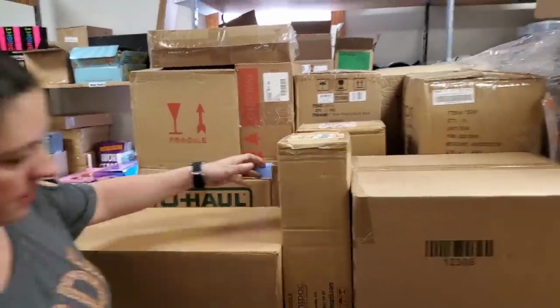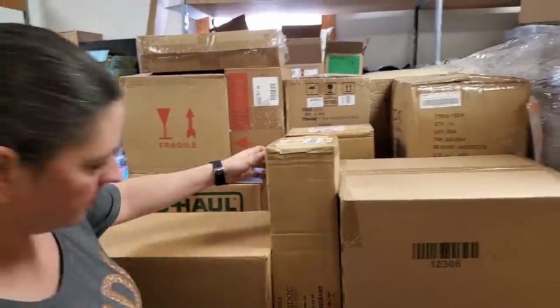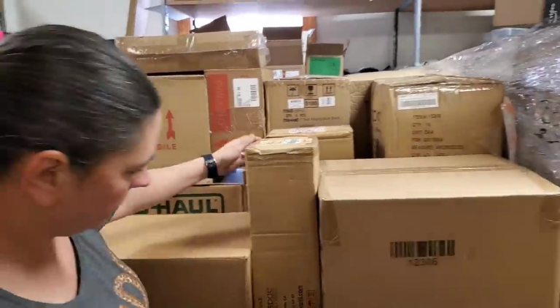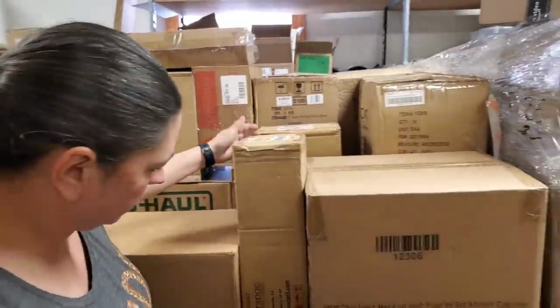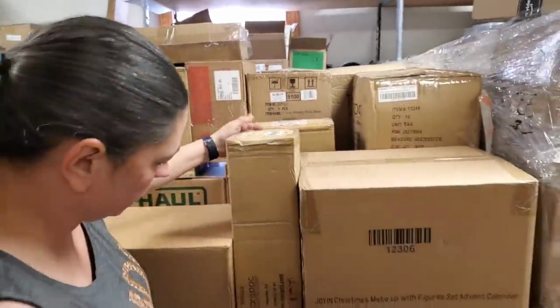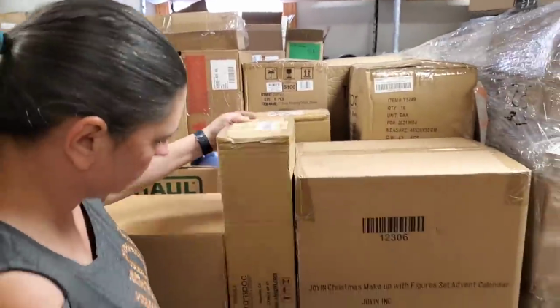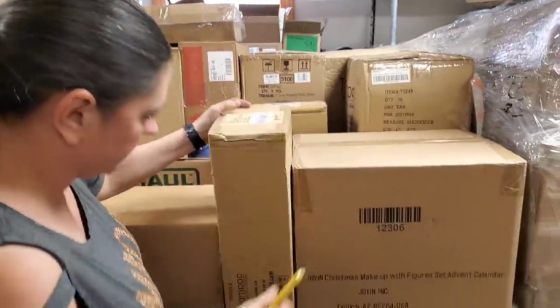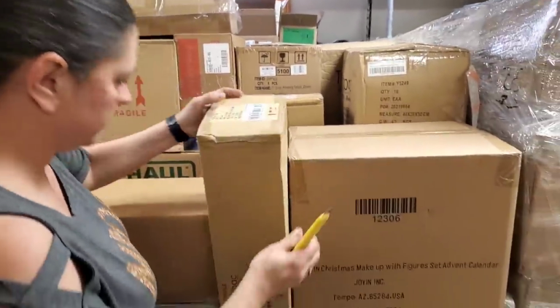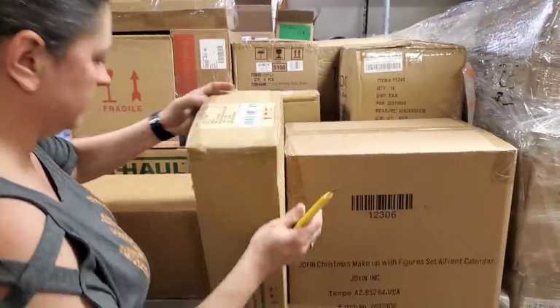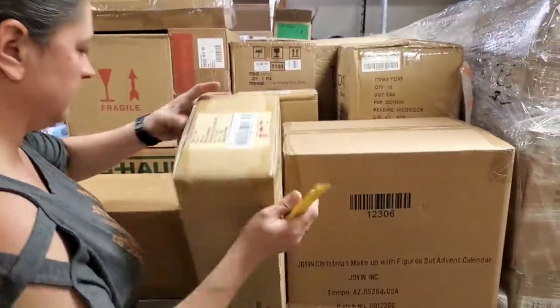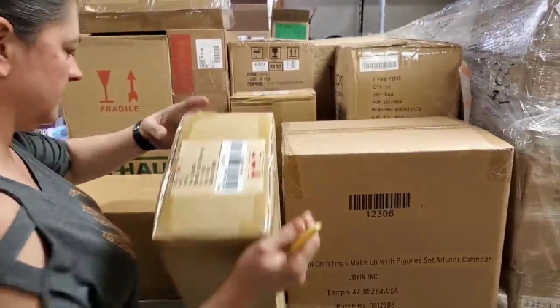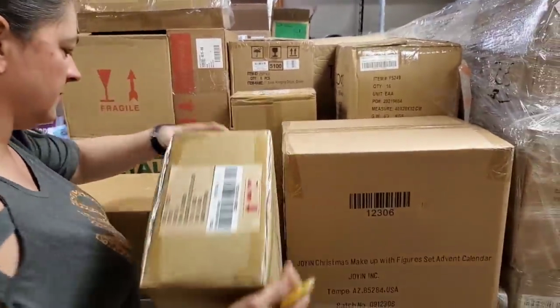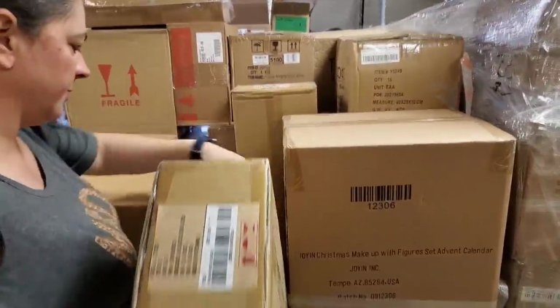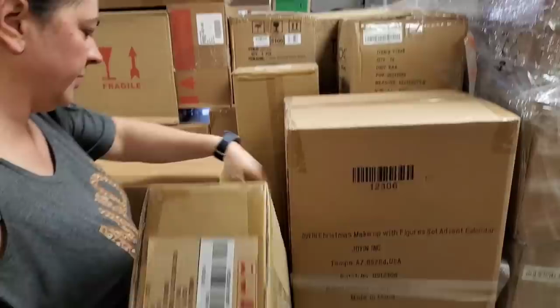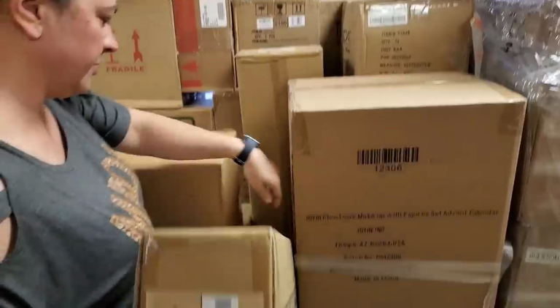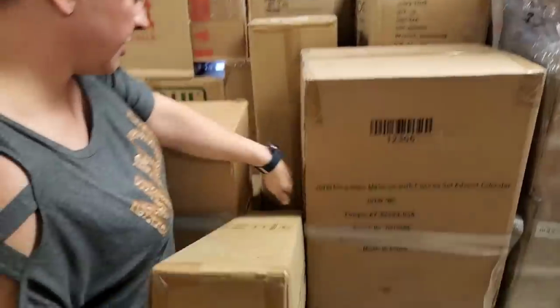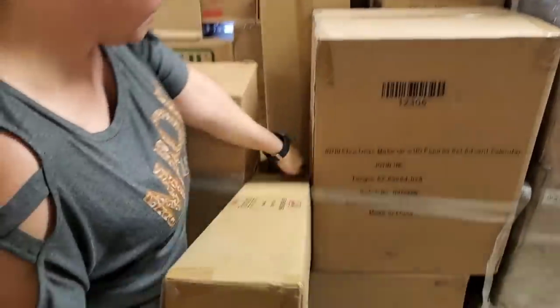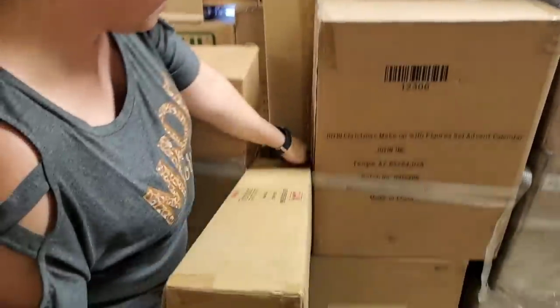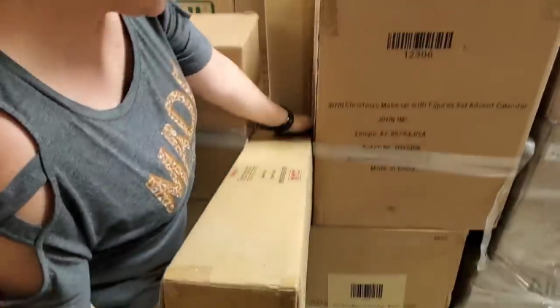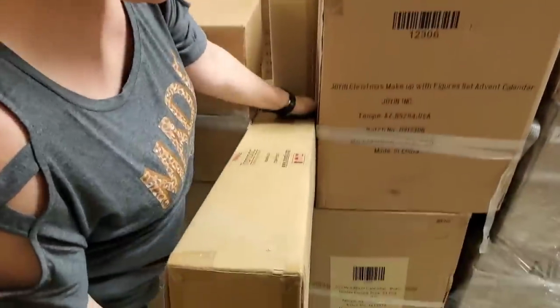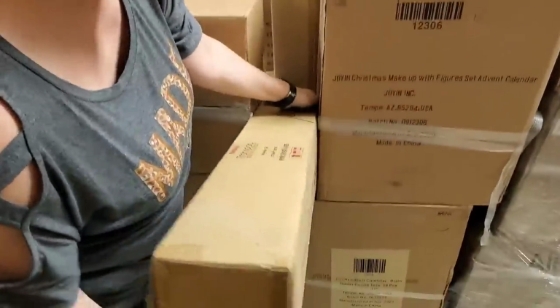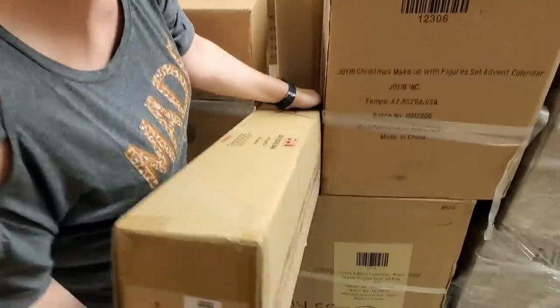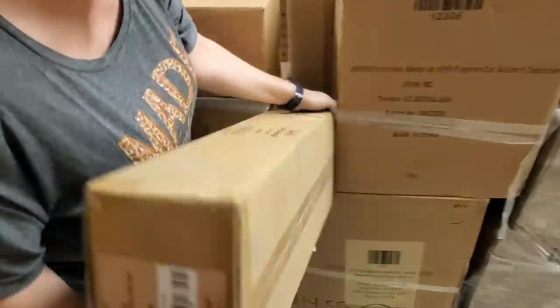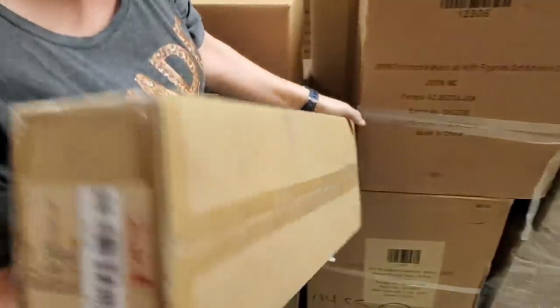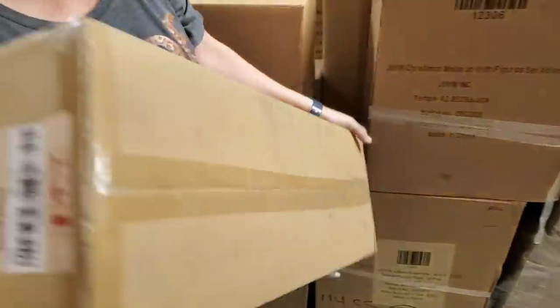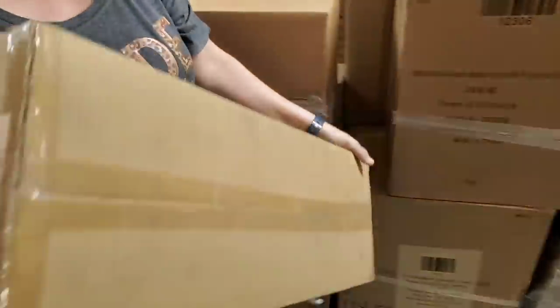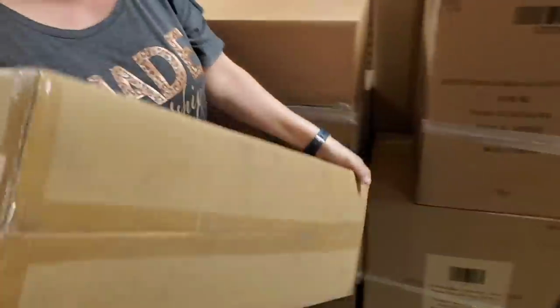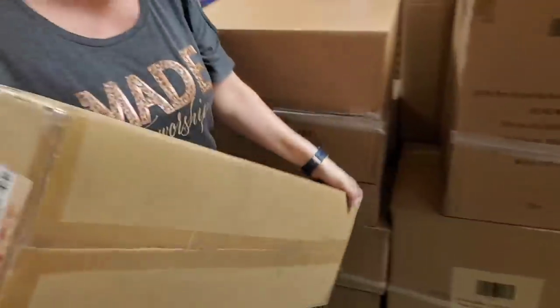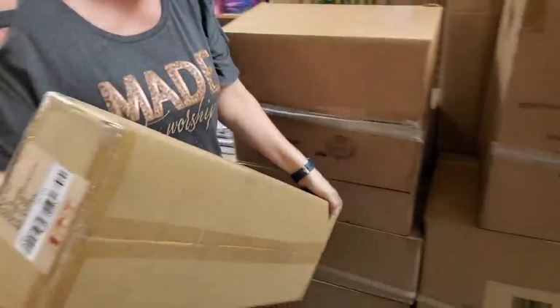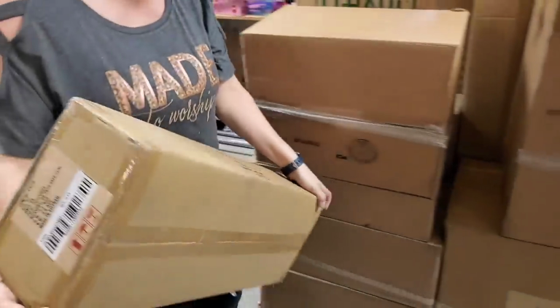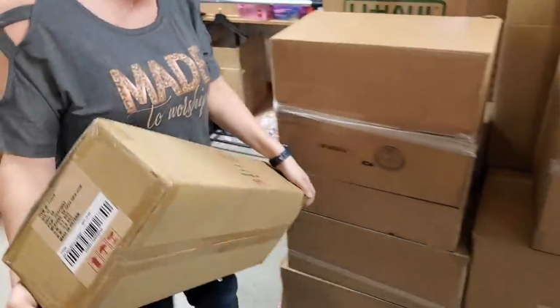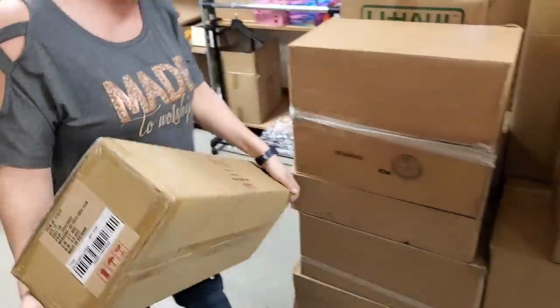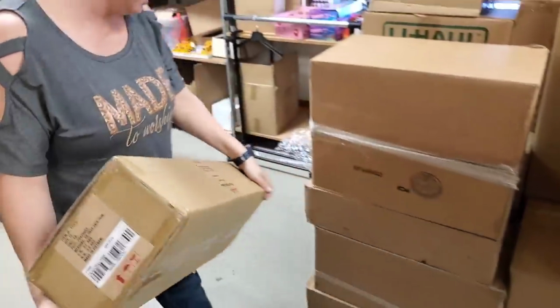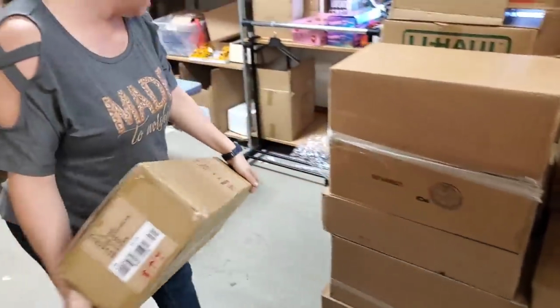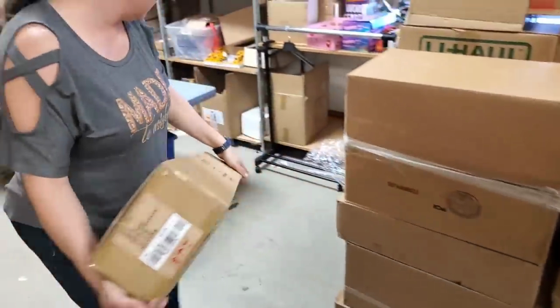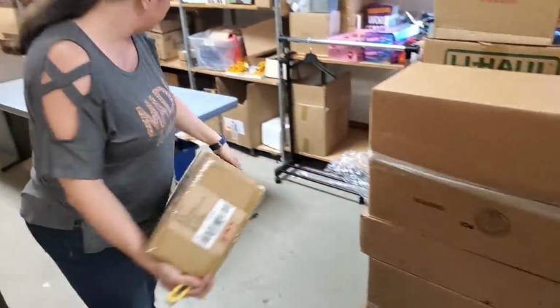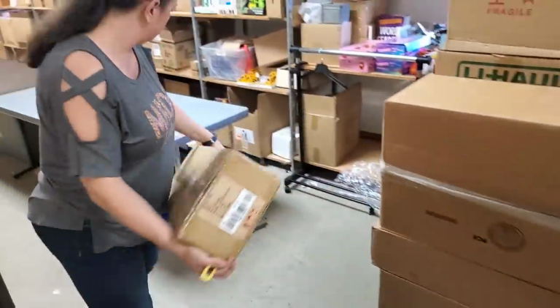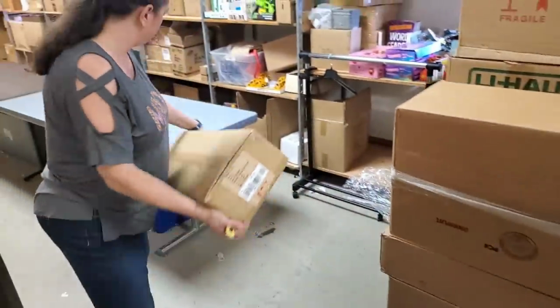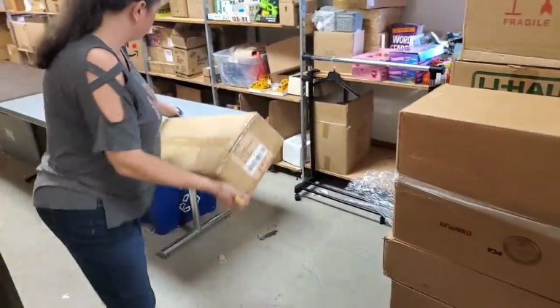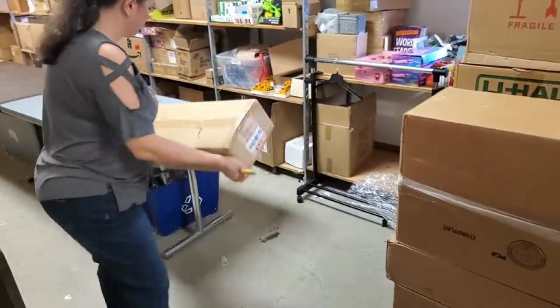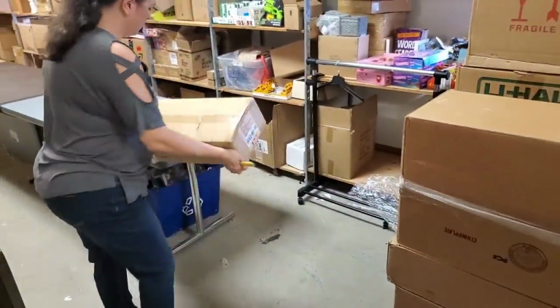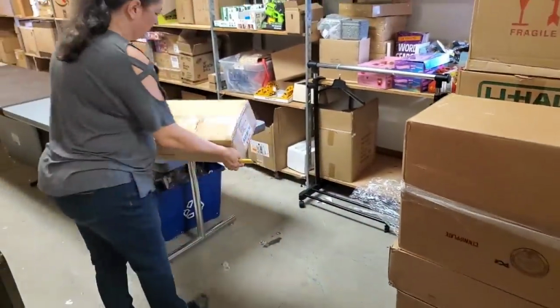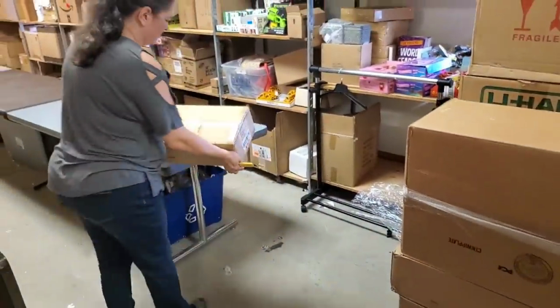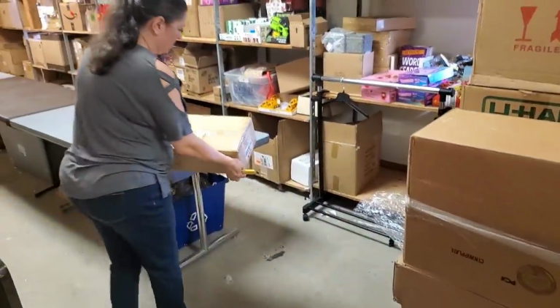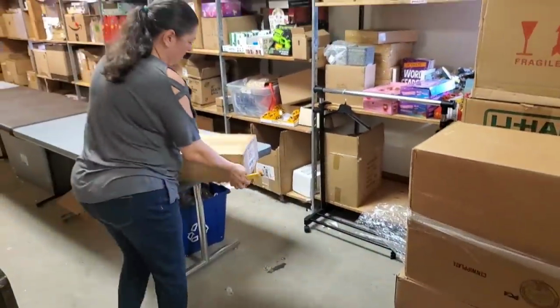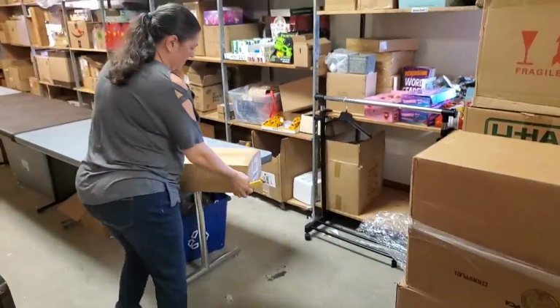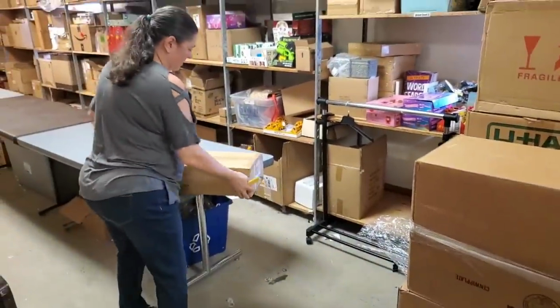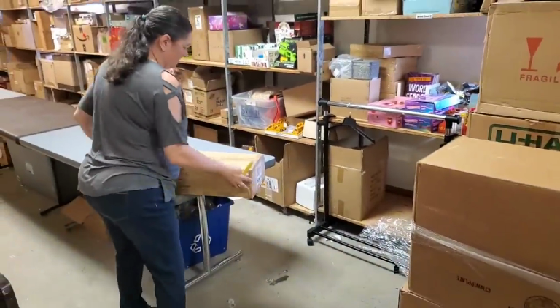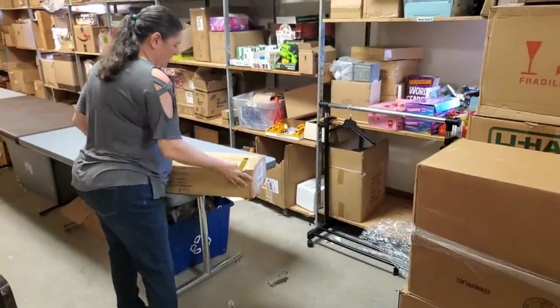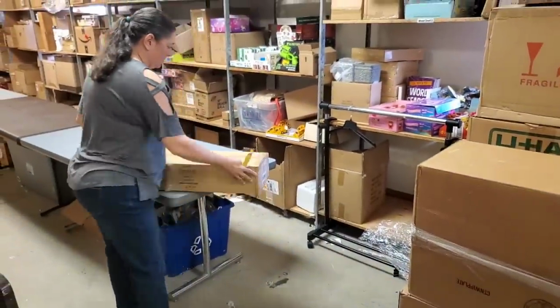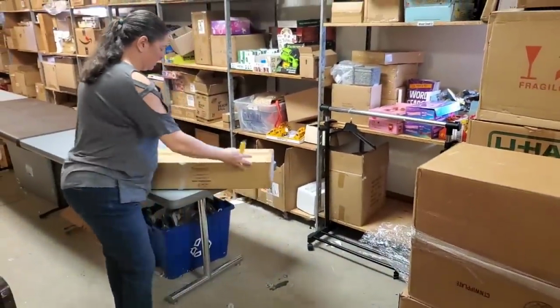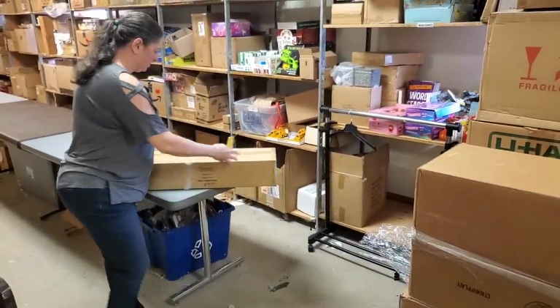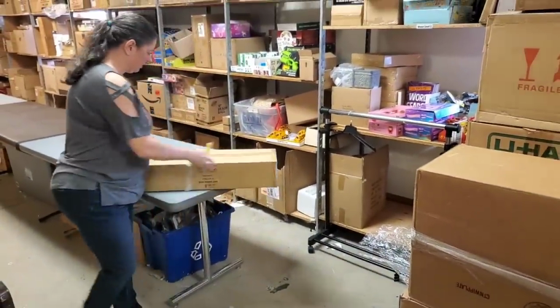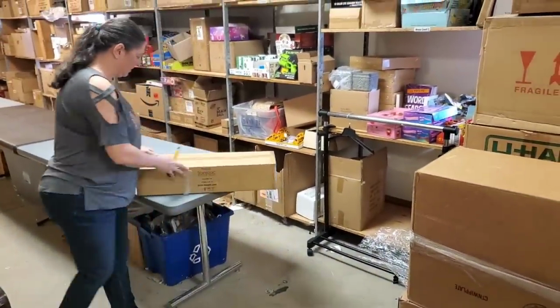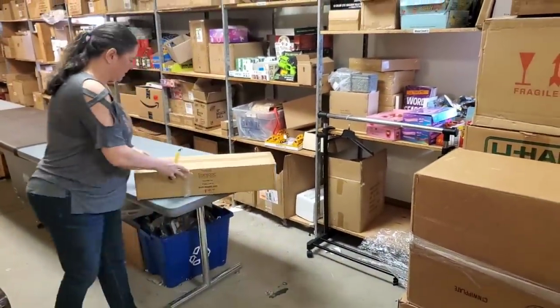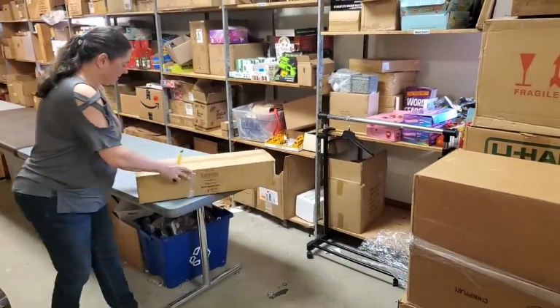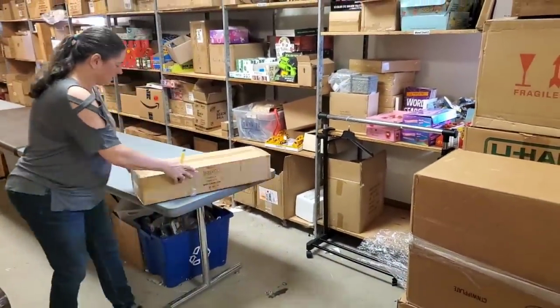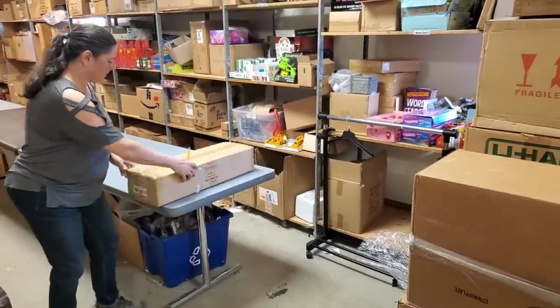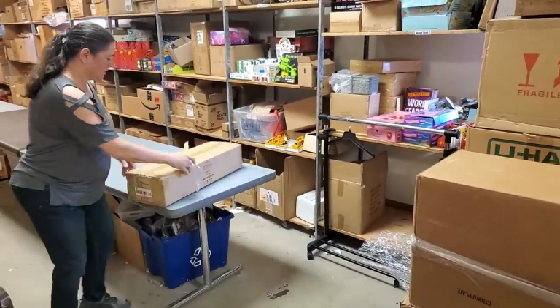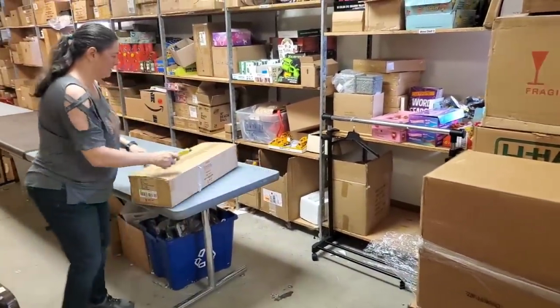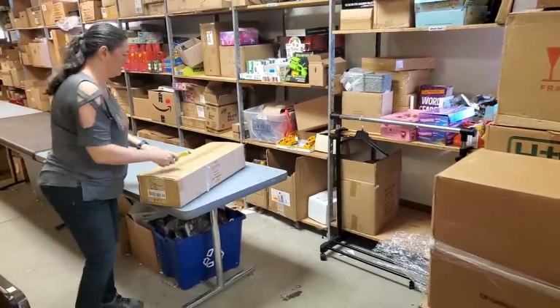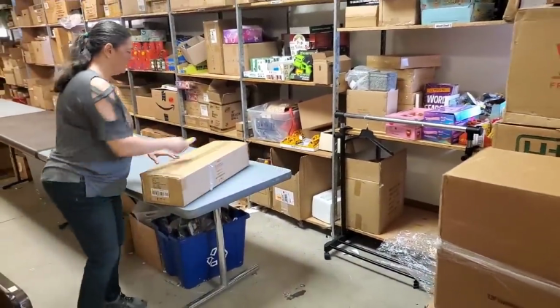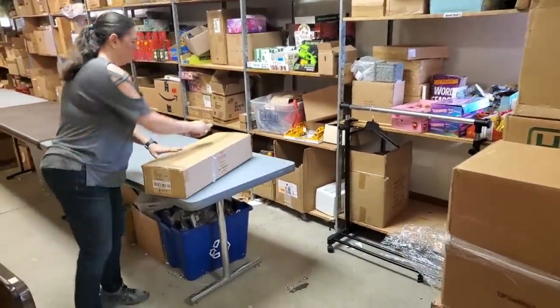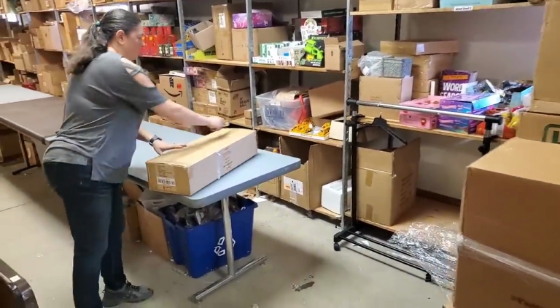Alright, this is a weird shaped box - a little heavy. Let me look at this one.